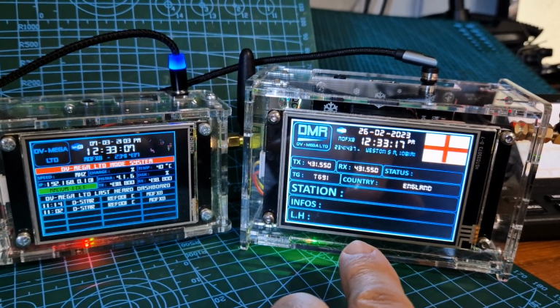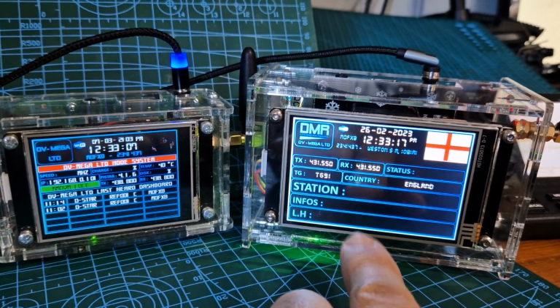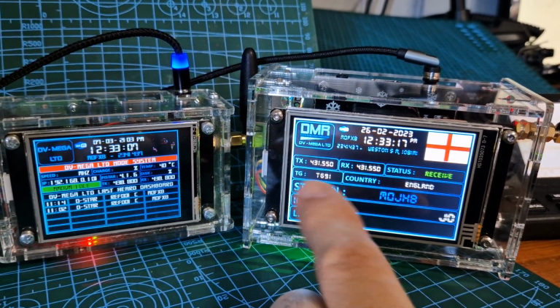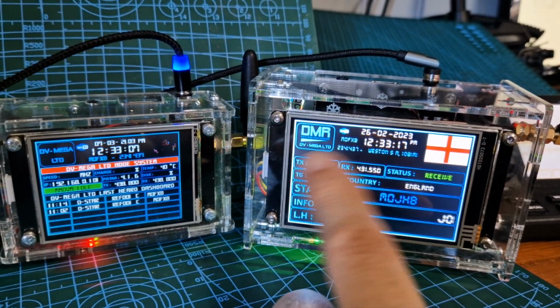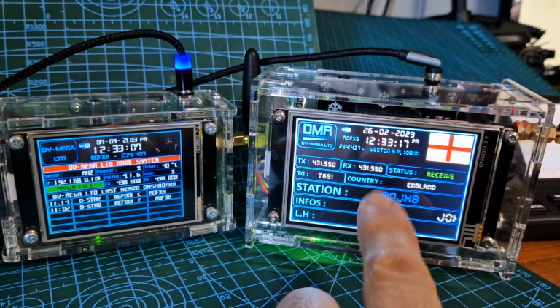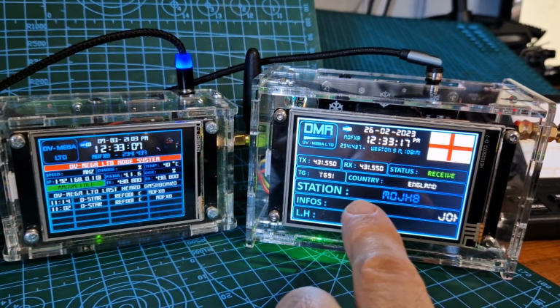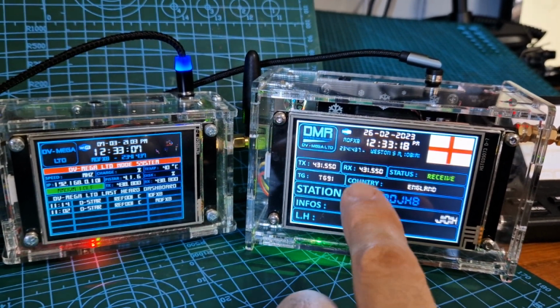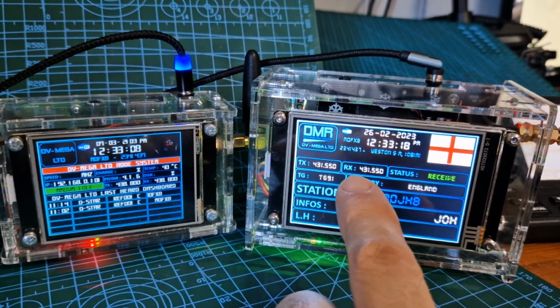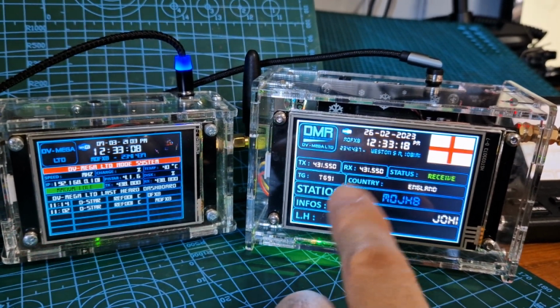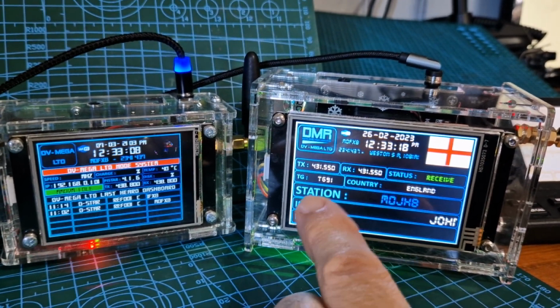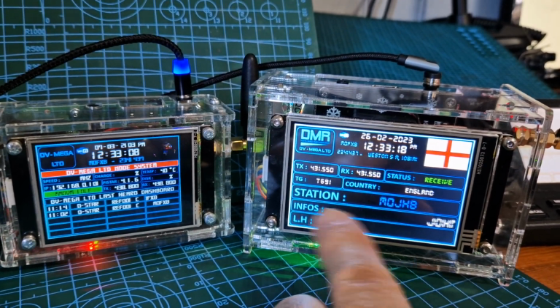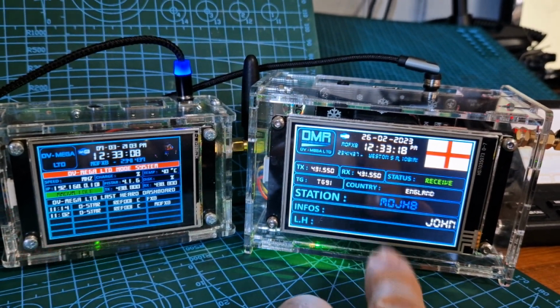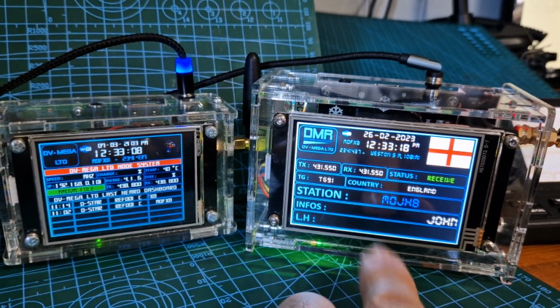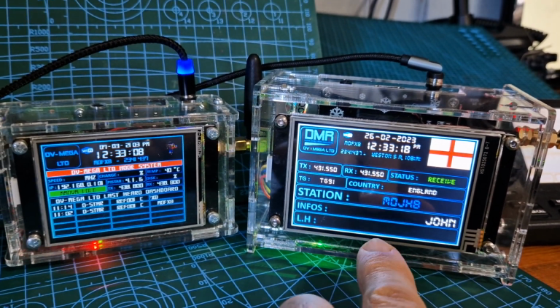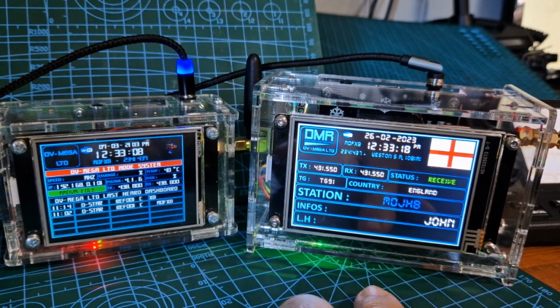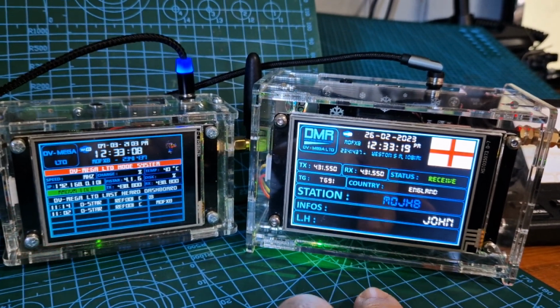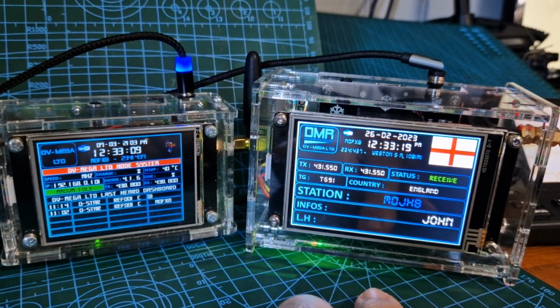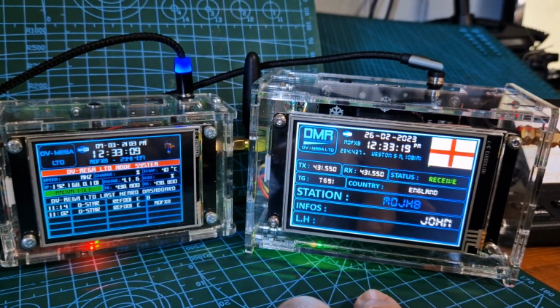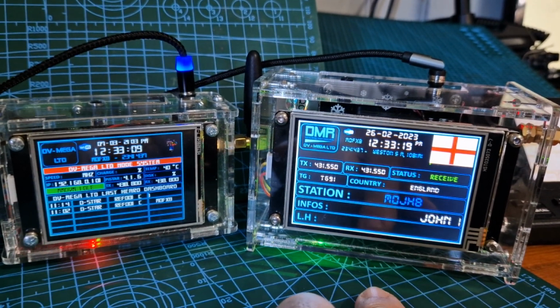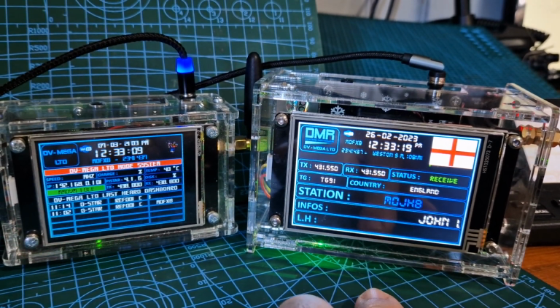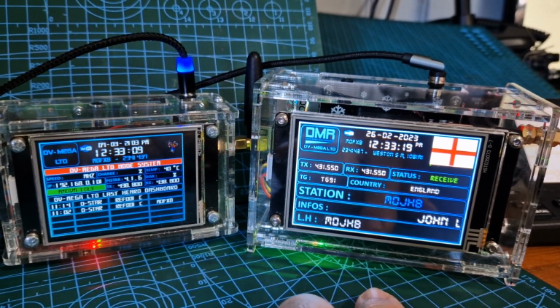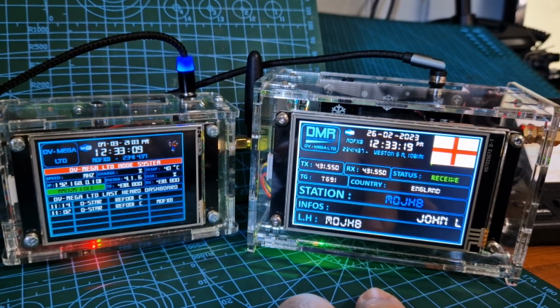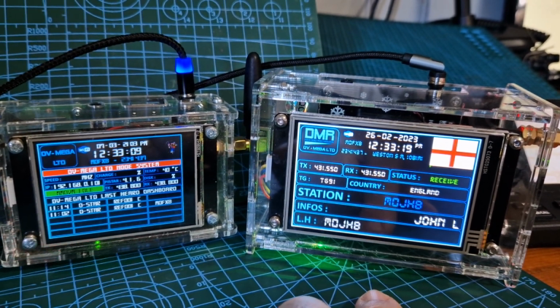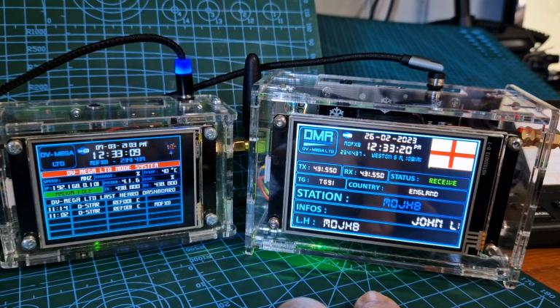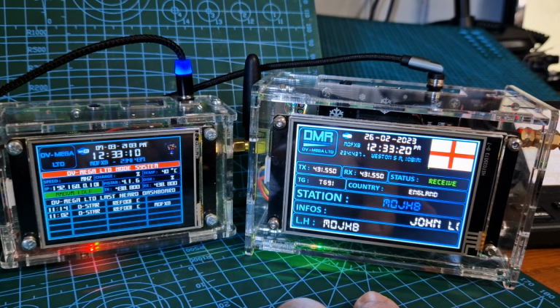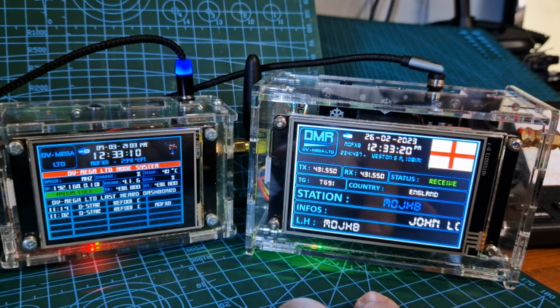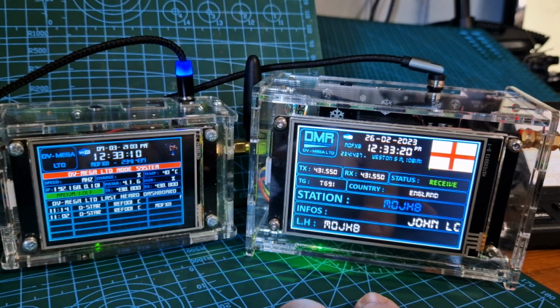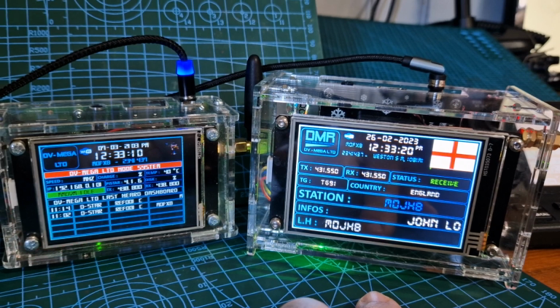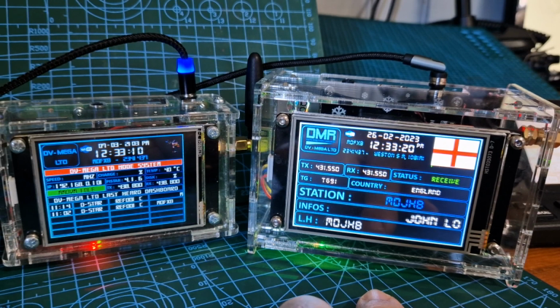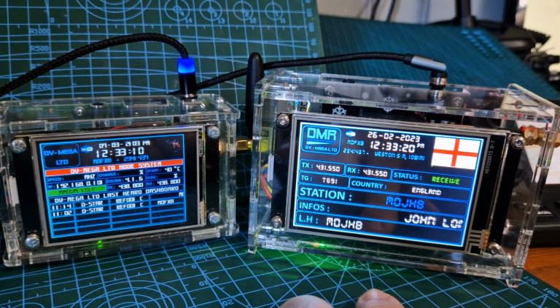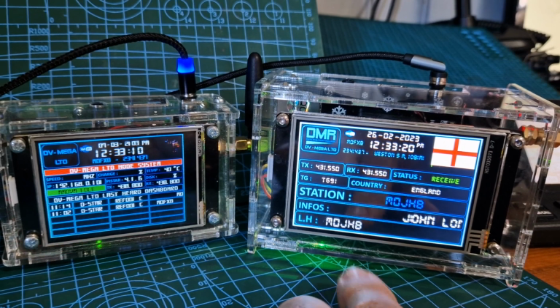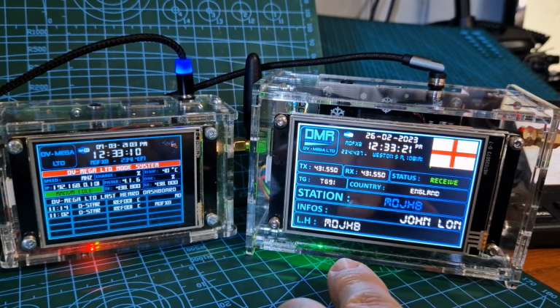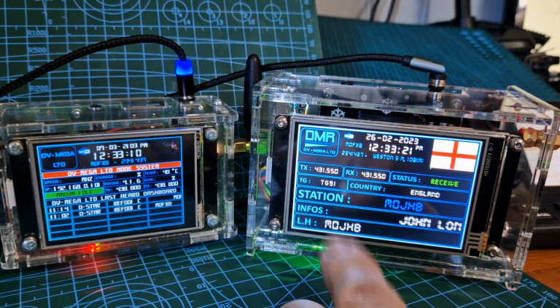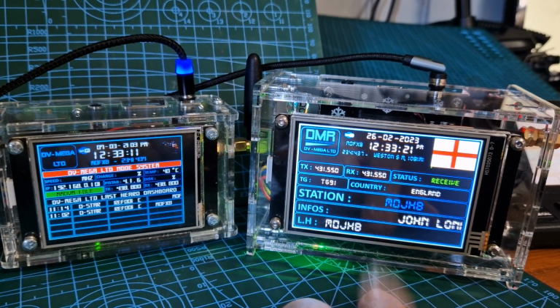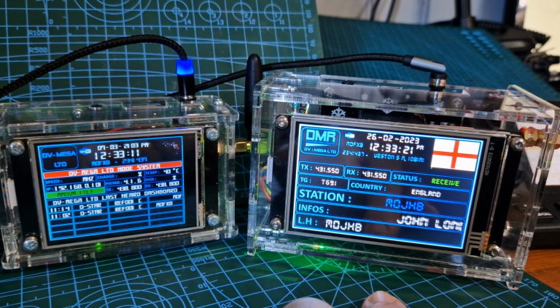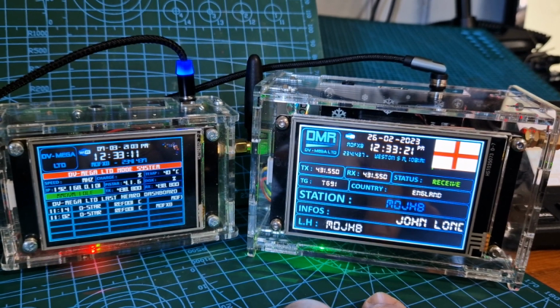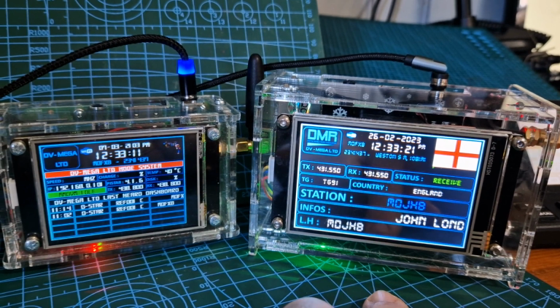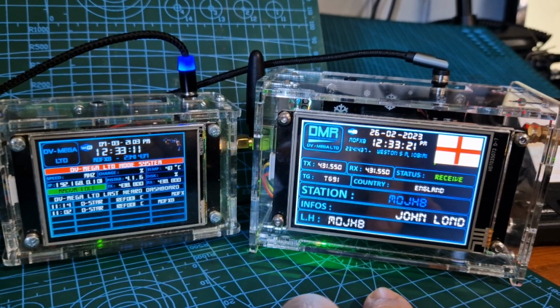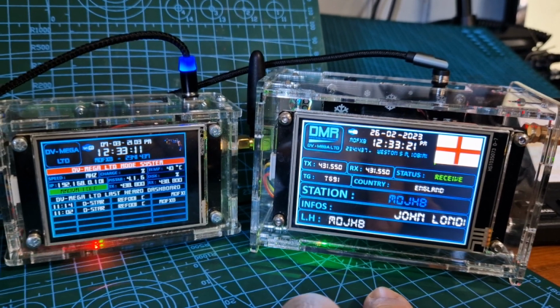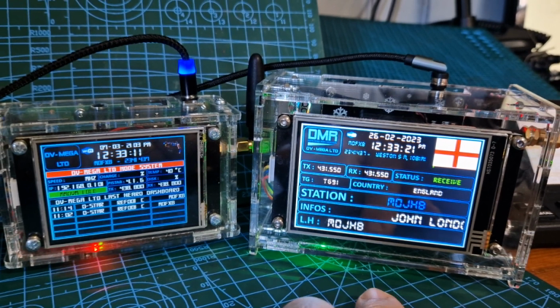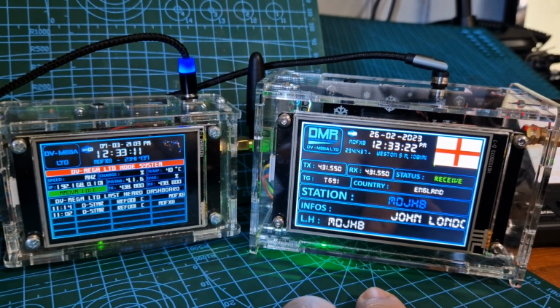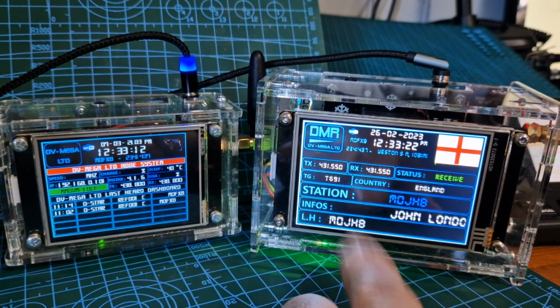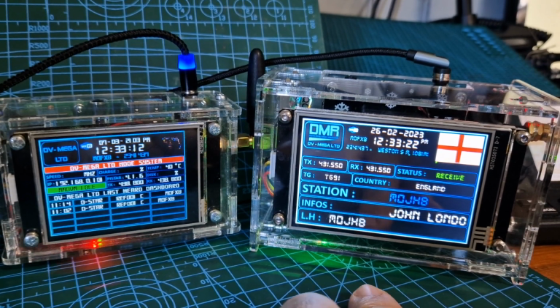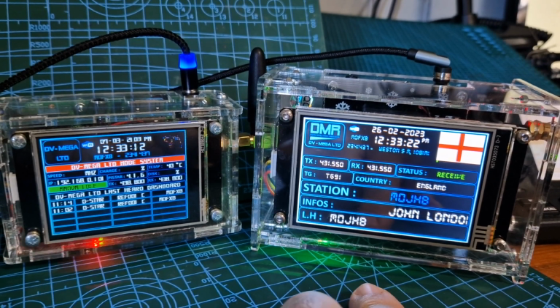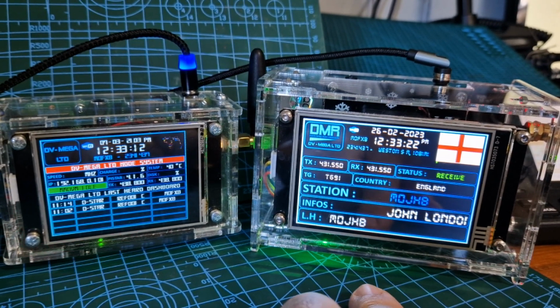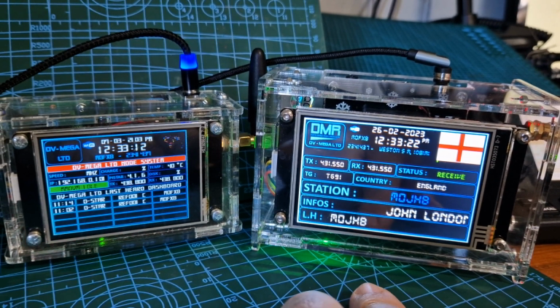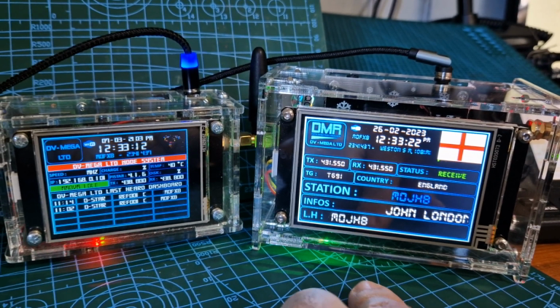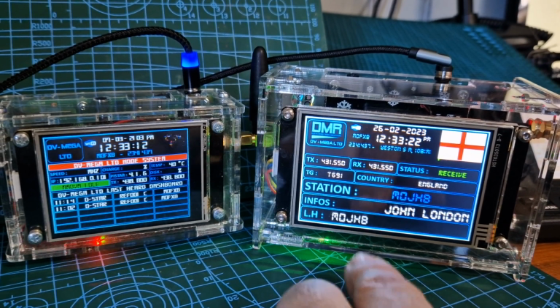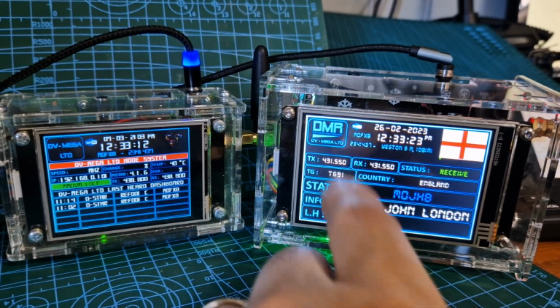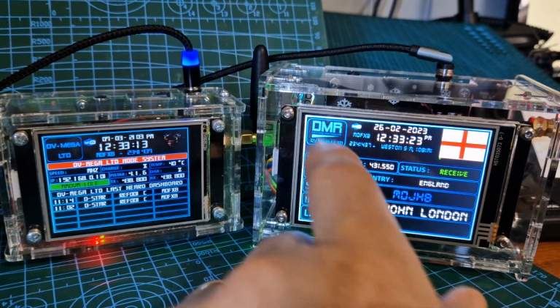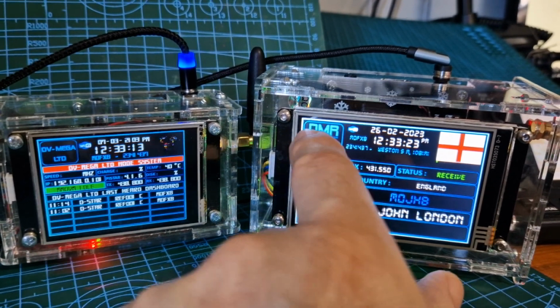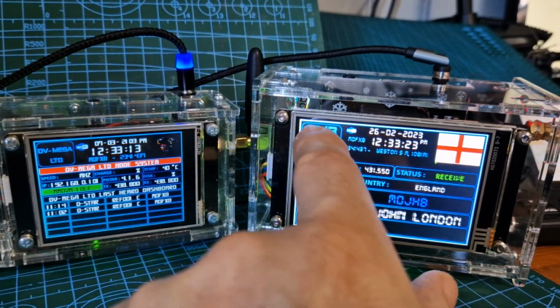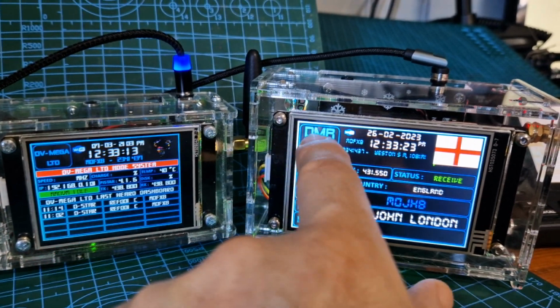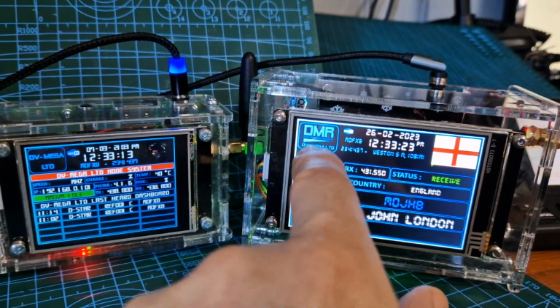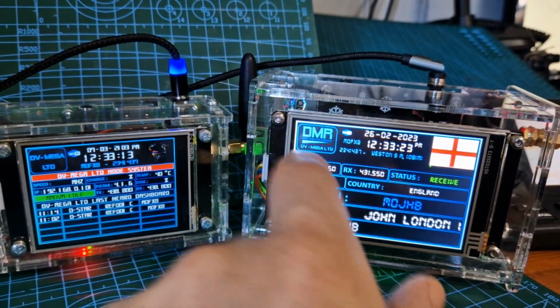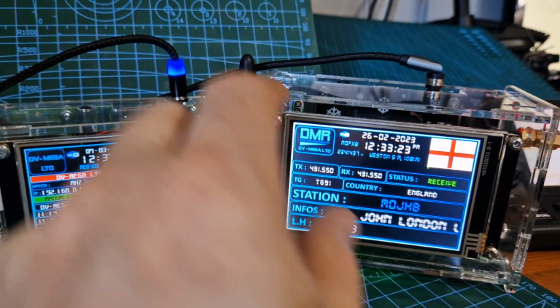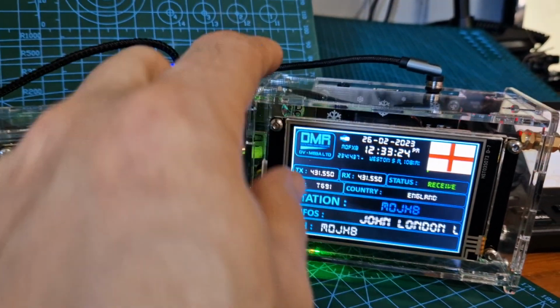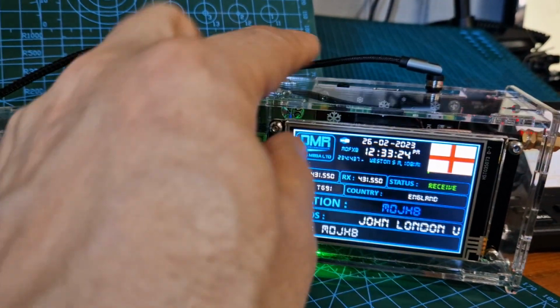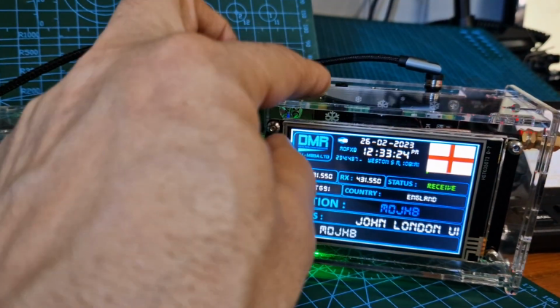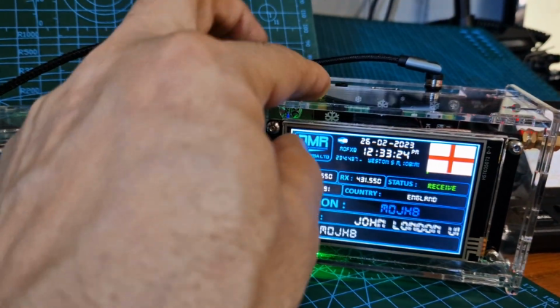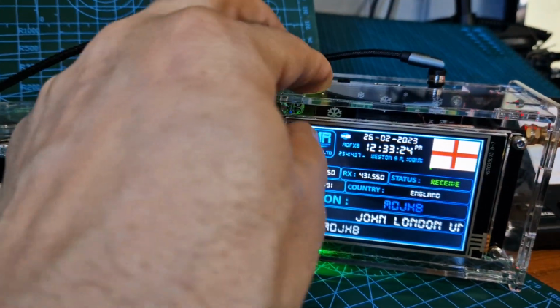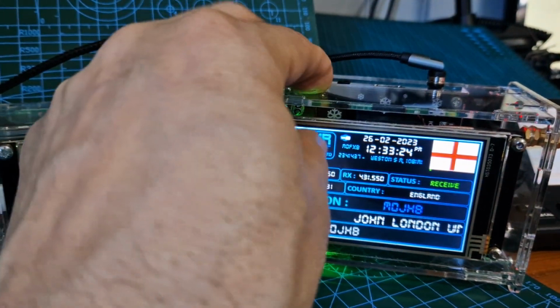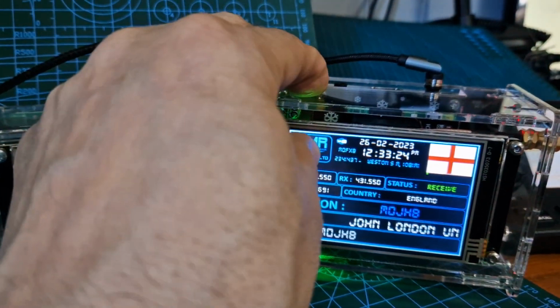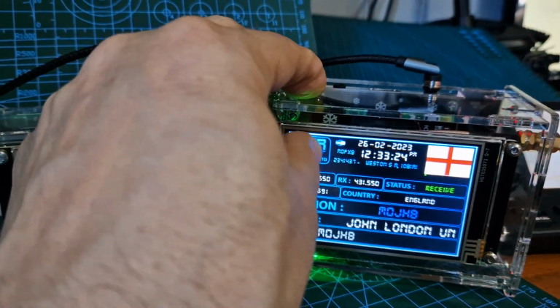There's a POCSAG pager message coming through from Pi-Star. All Pi-Star hotspots will receive POCSAG pager messages — you just need to configure it, and I've made videos on that.